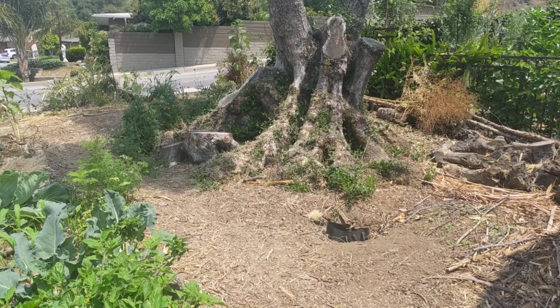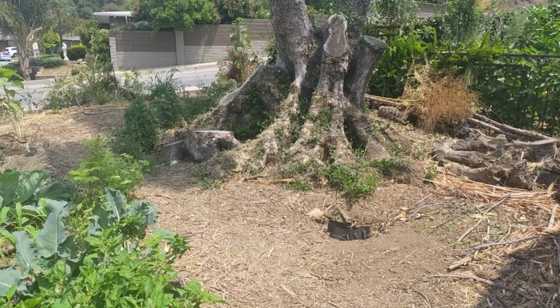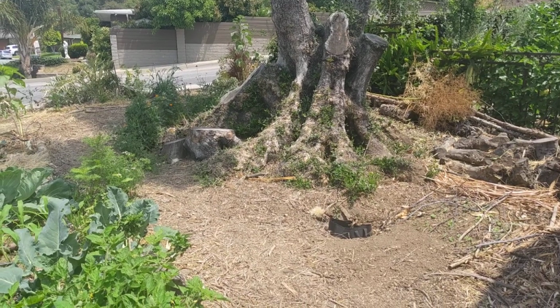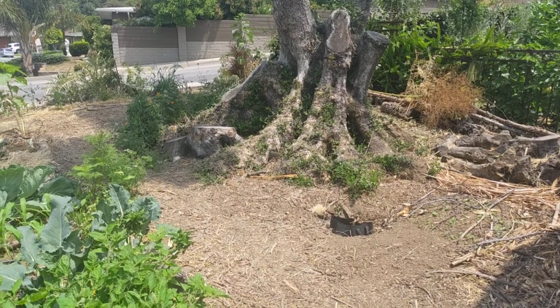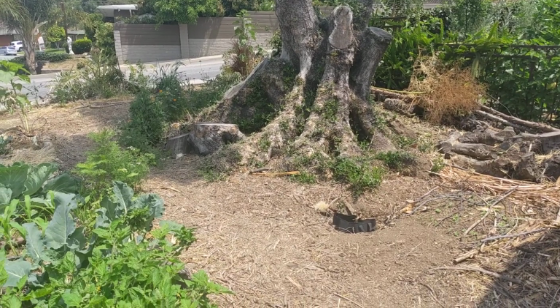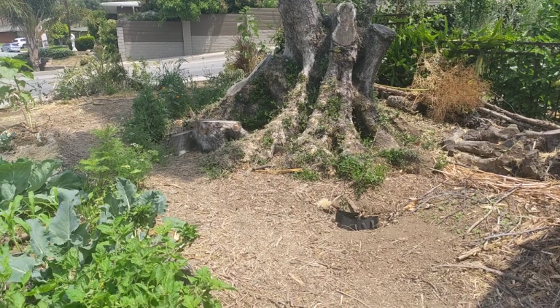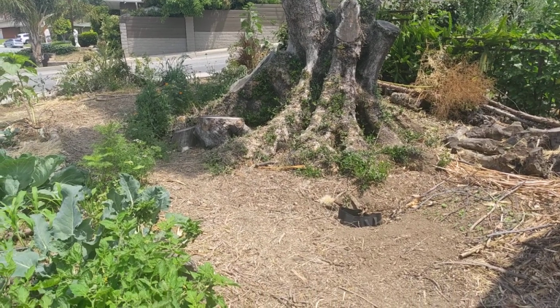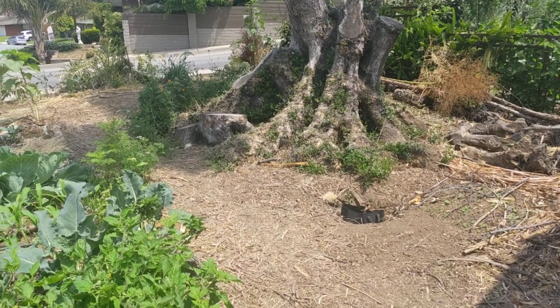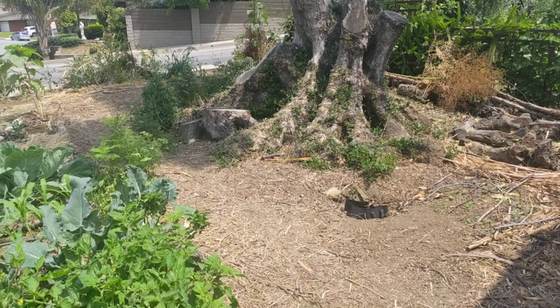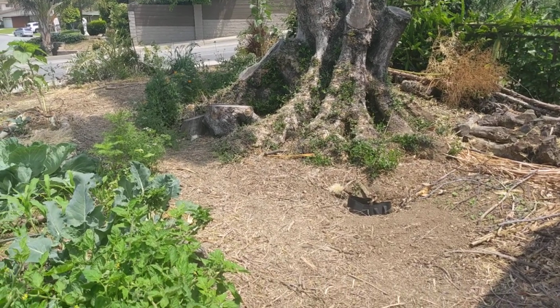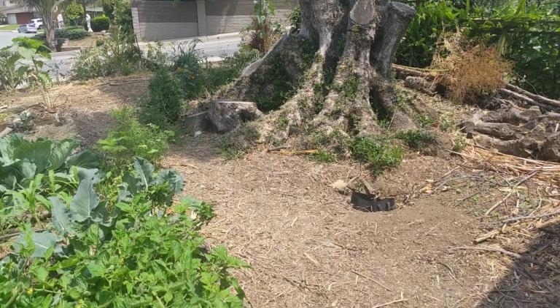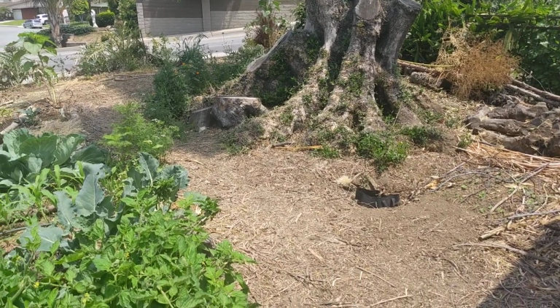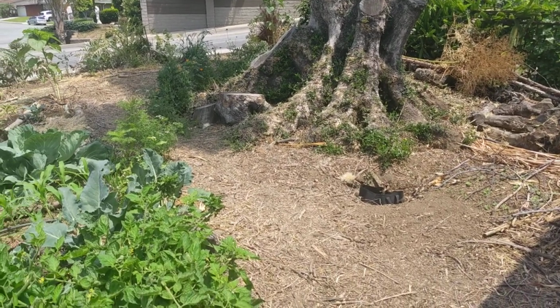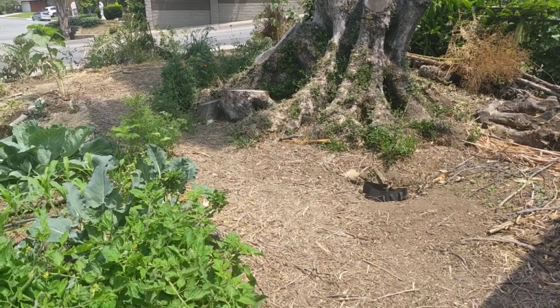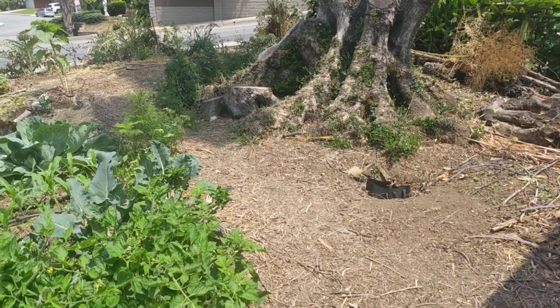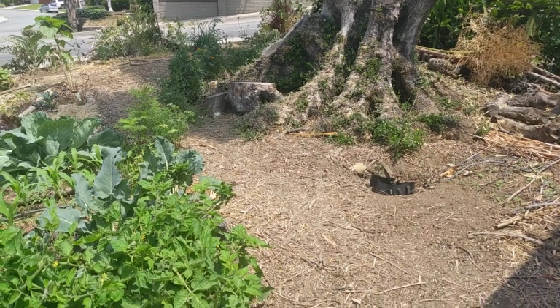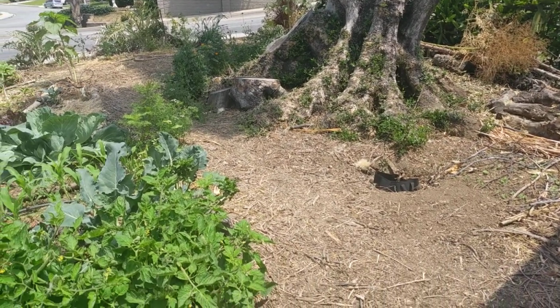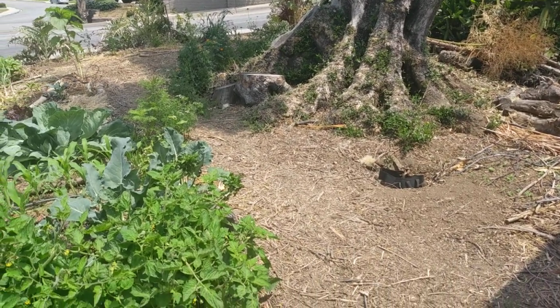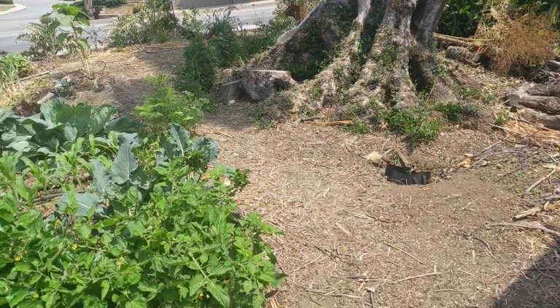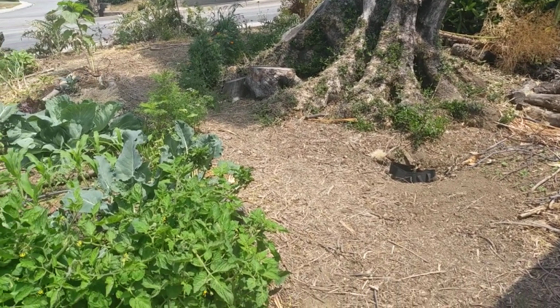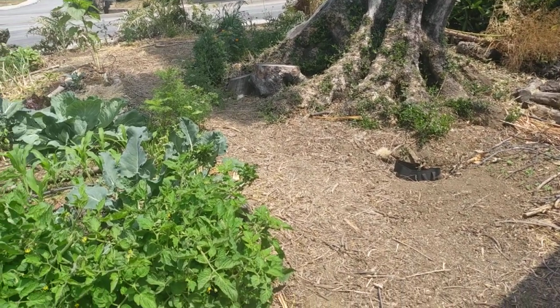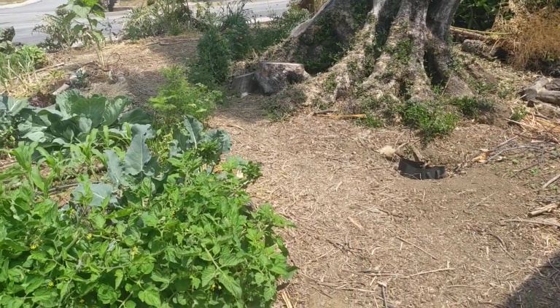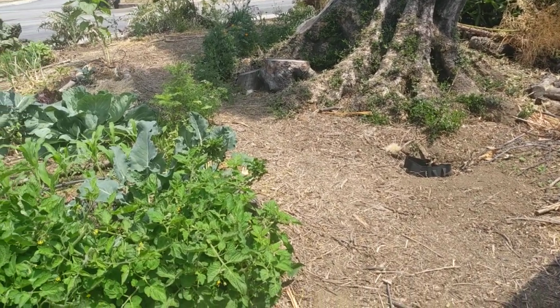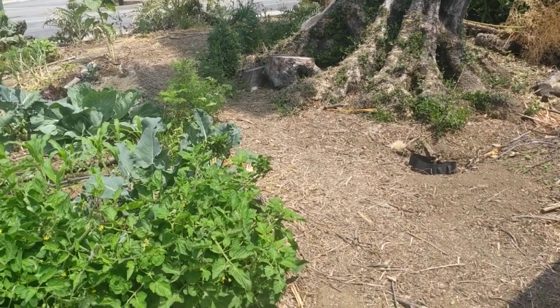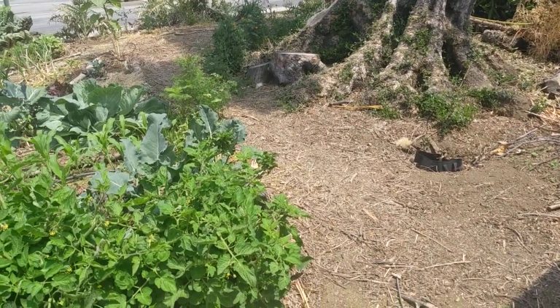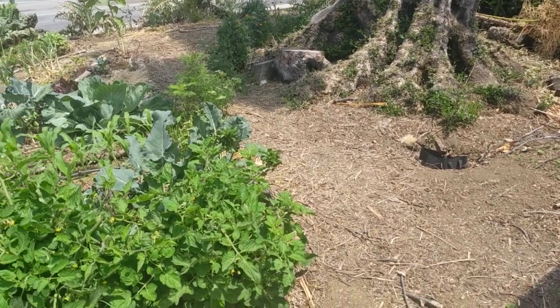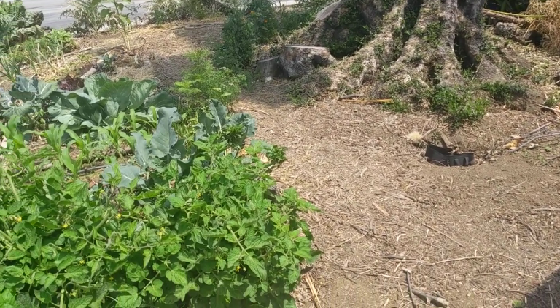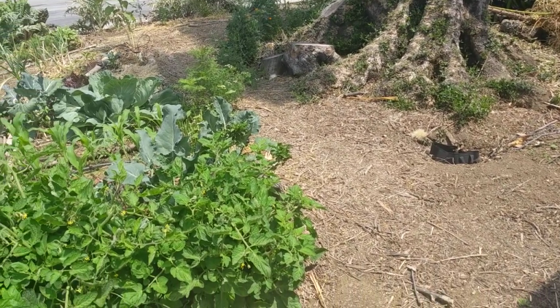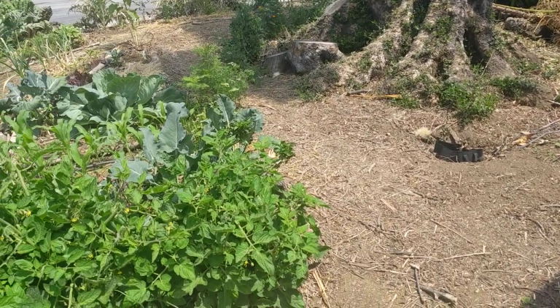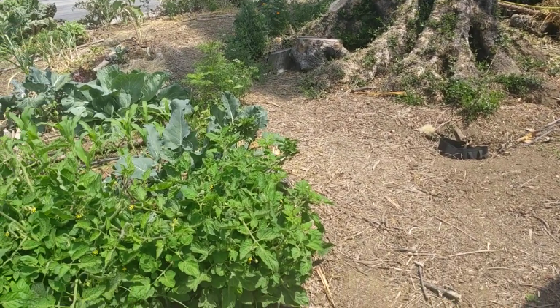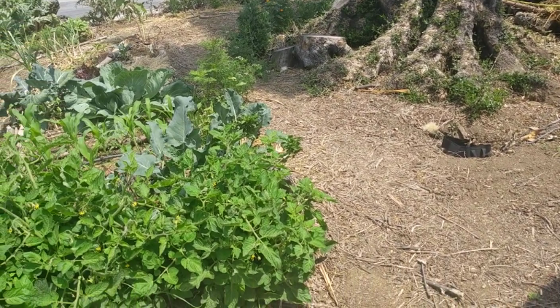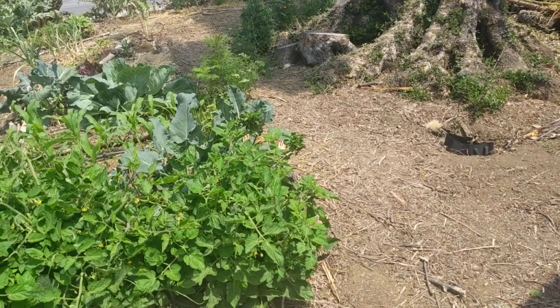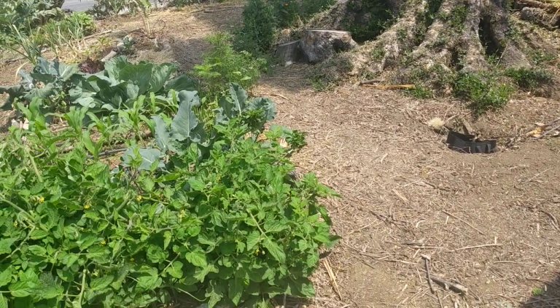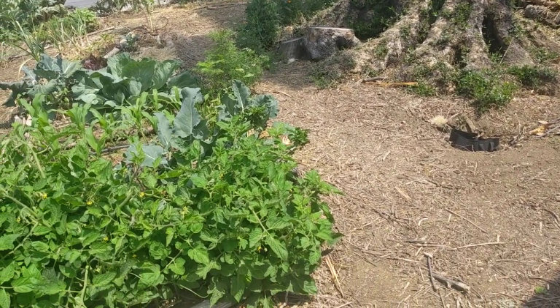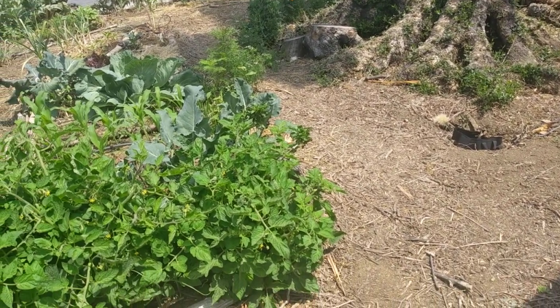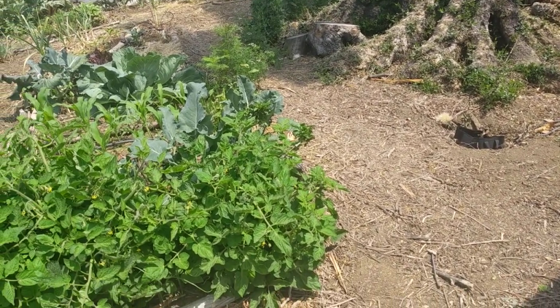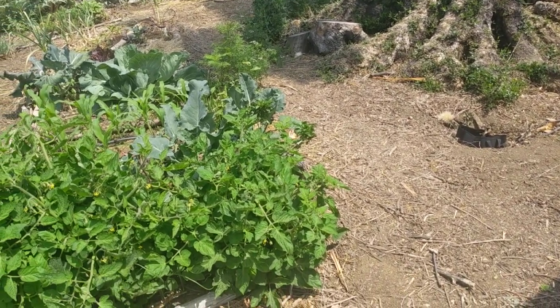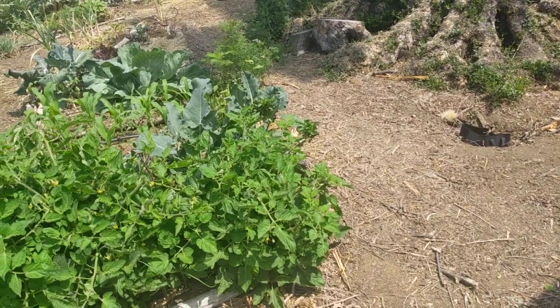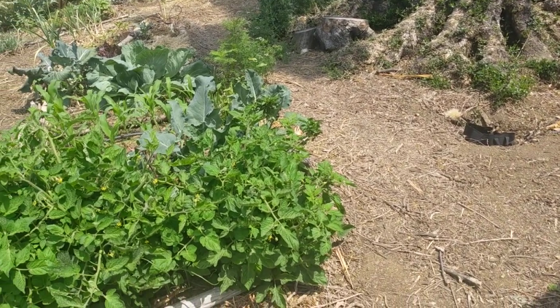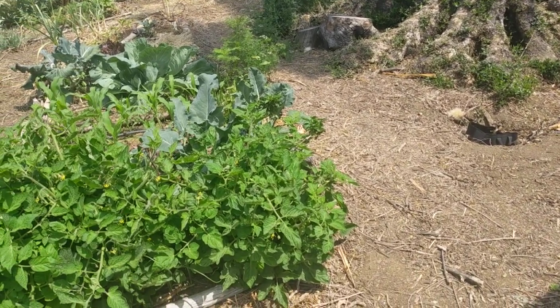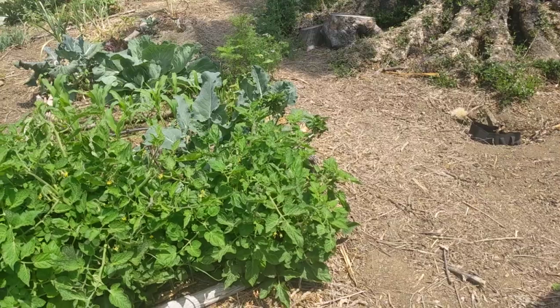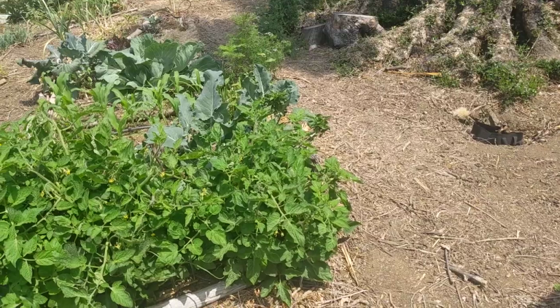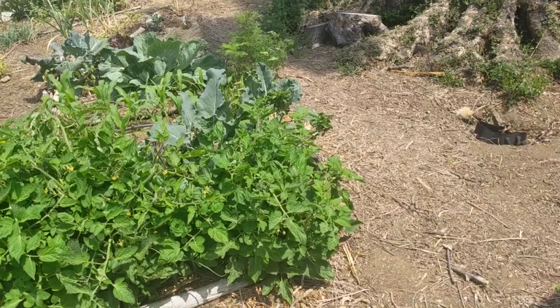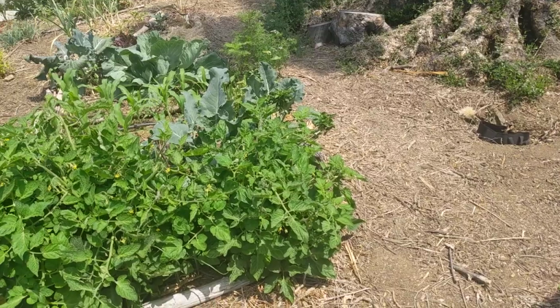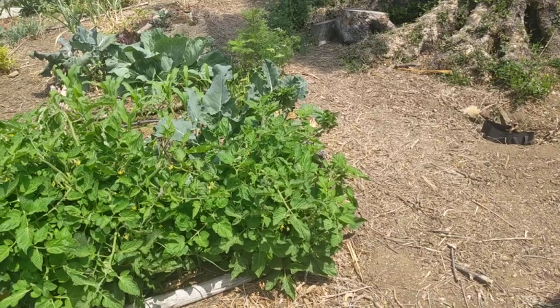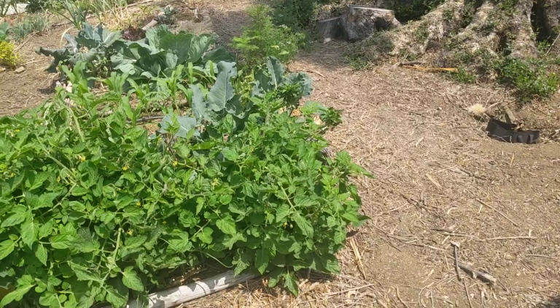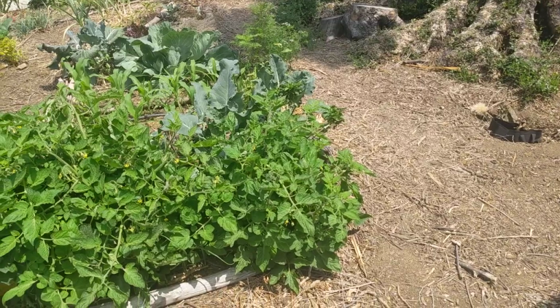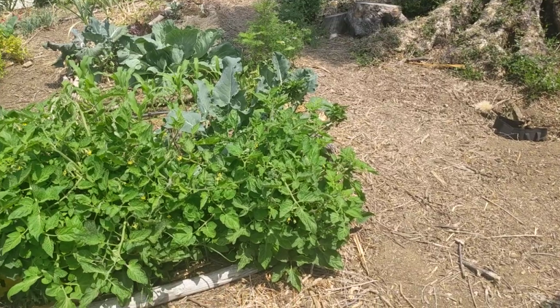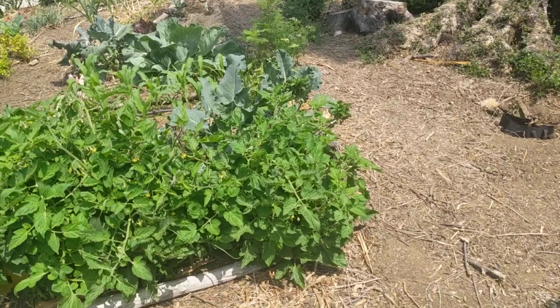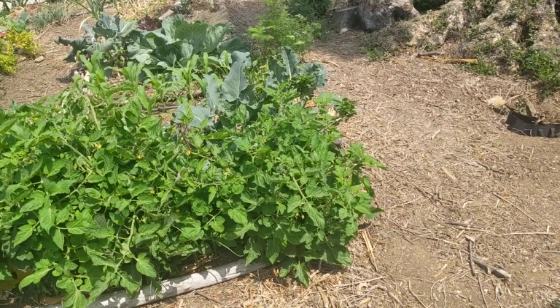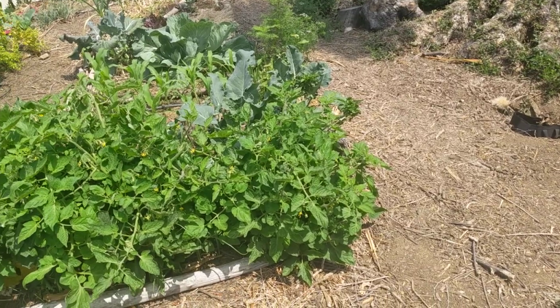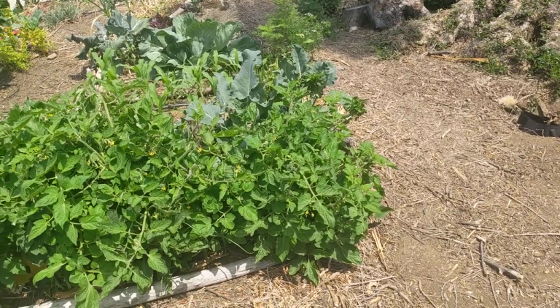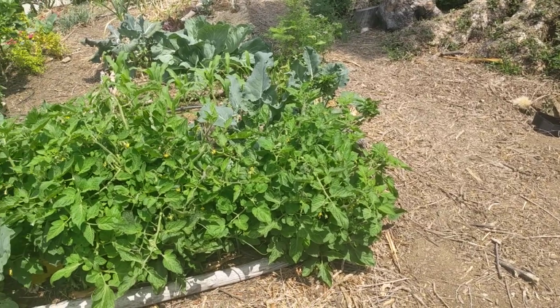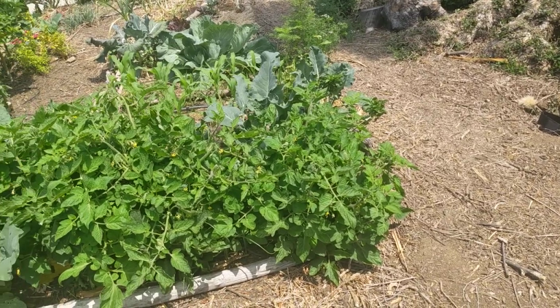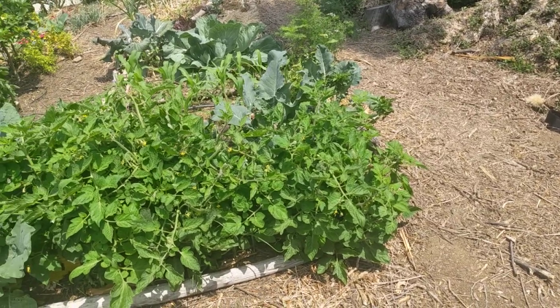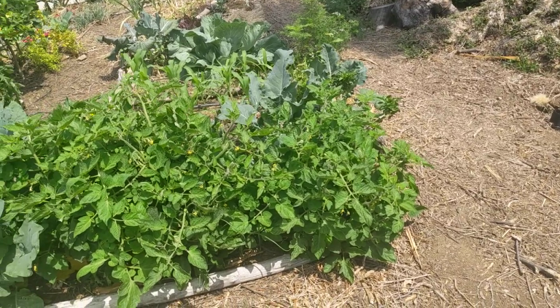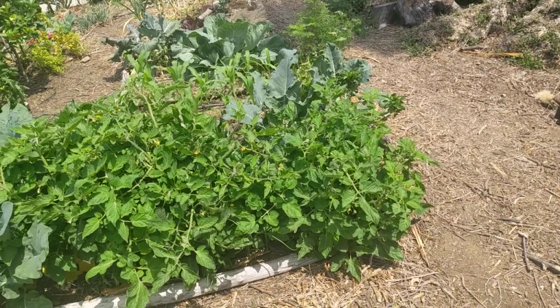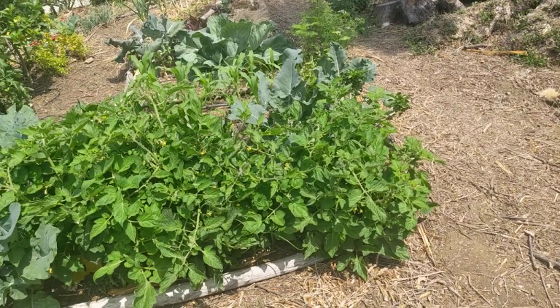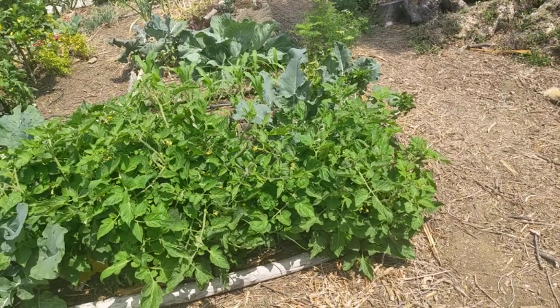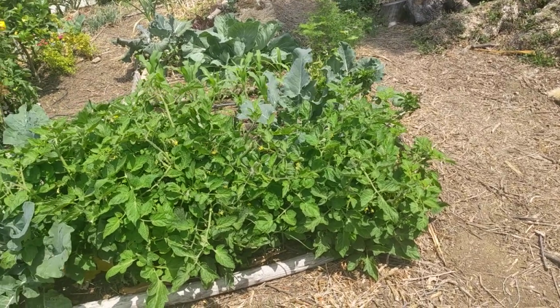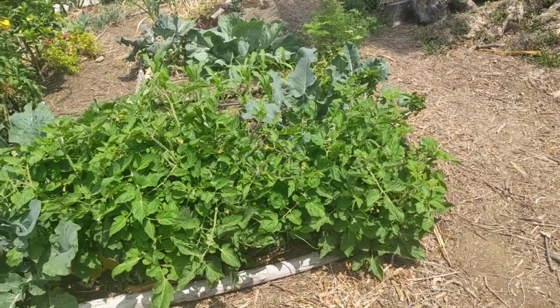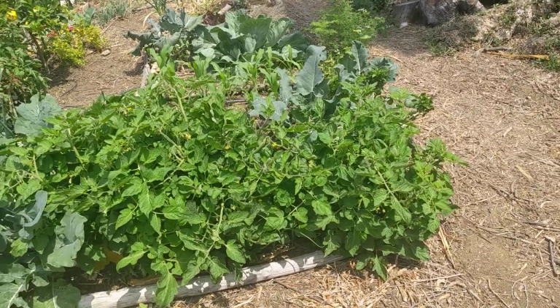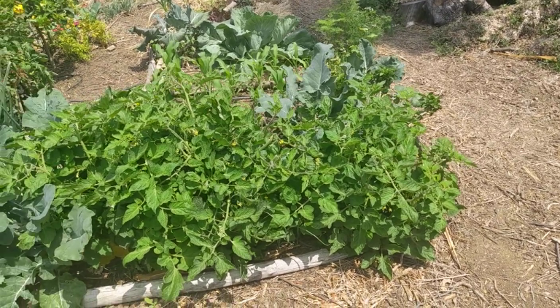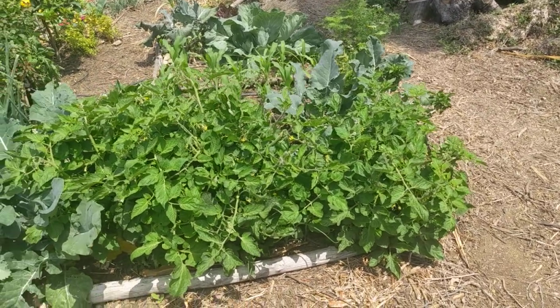Tuesday, May 2nd. Hello, everyone. Today we'll be taking a tour of the front yard garden.